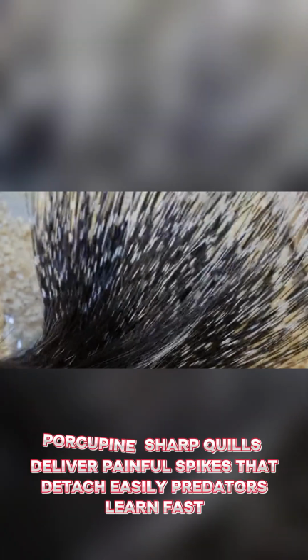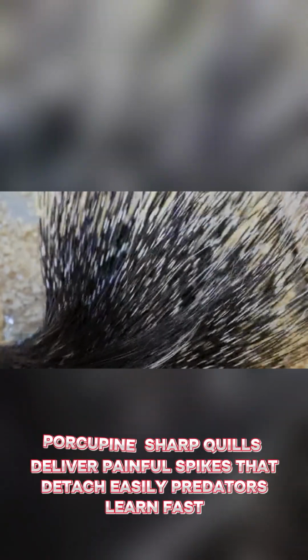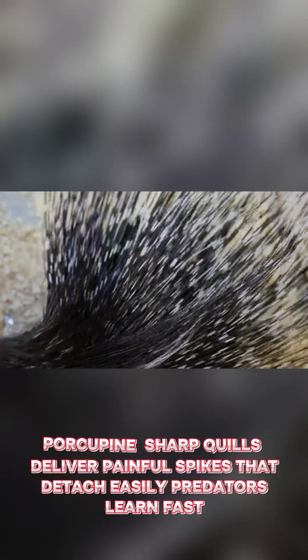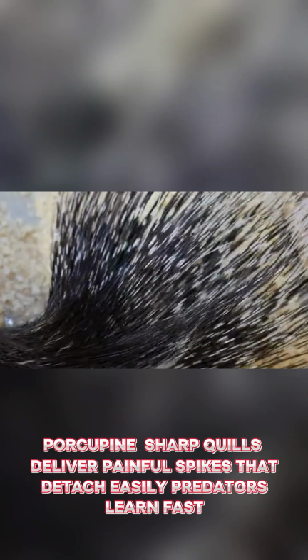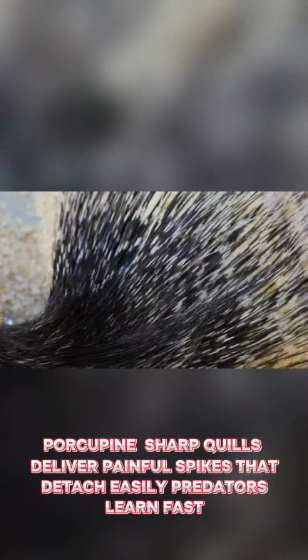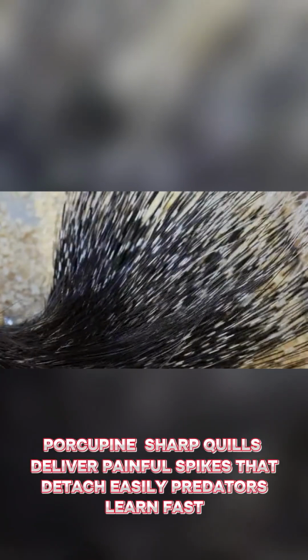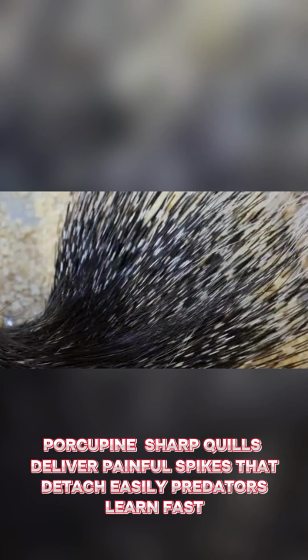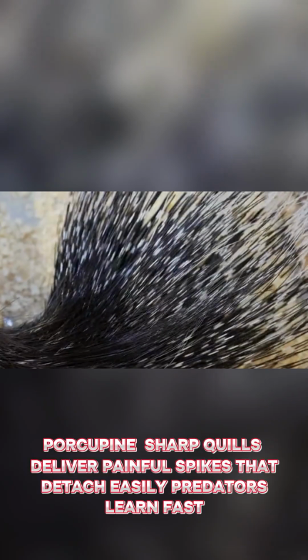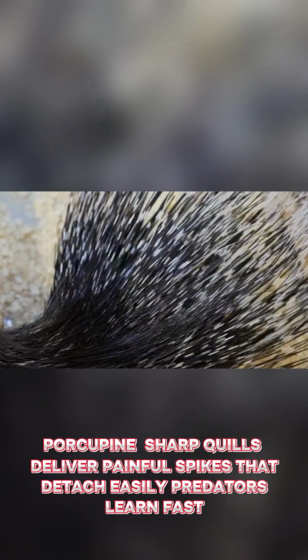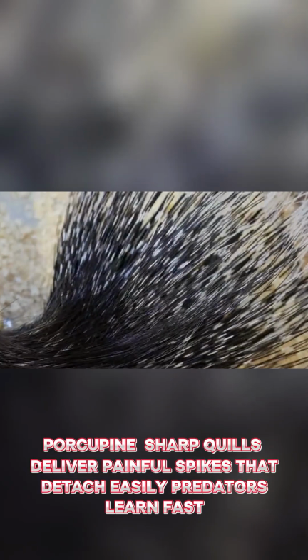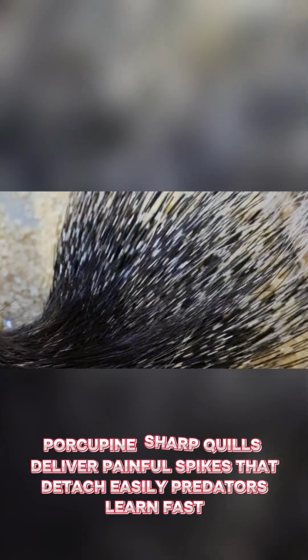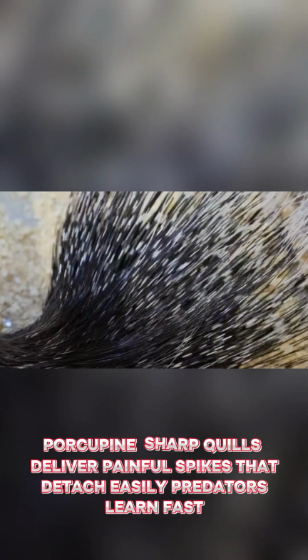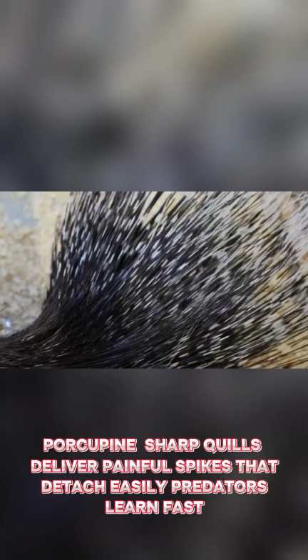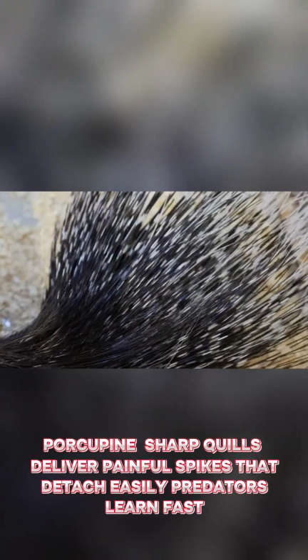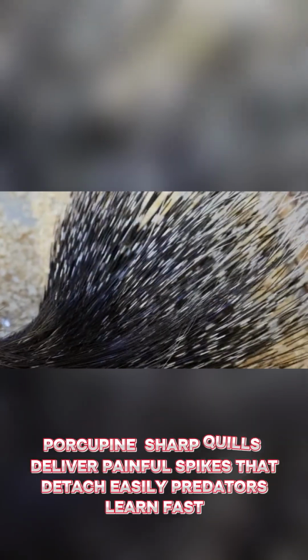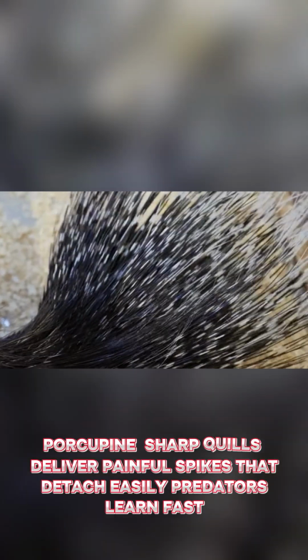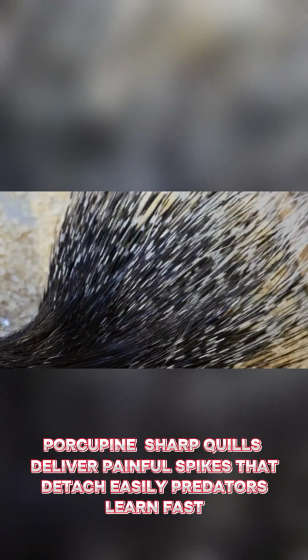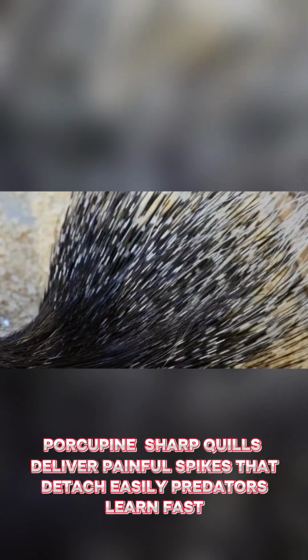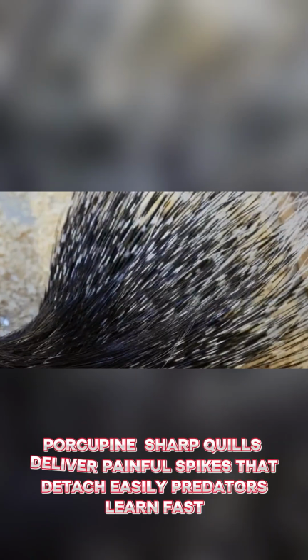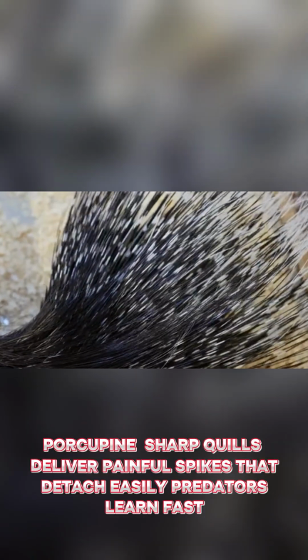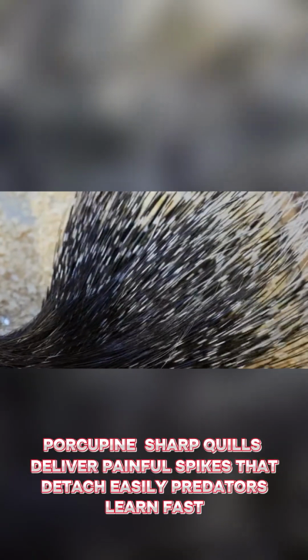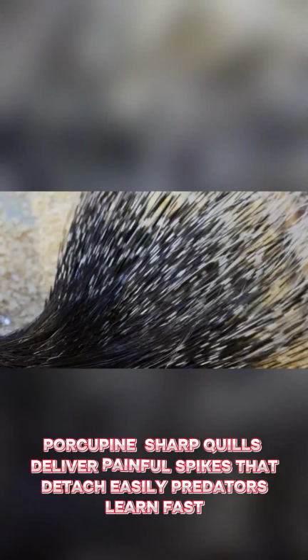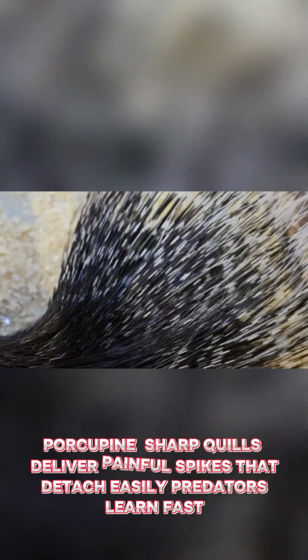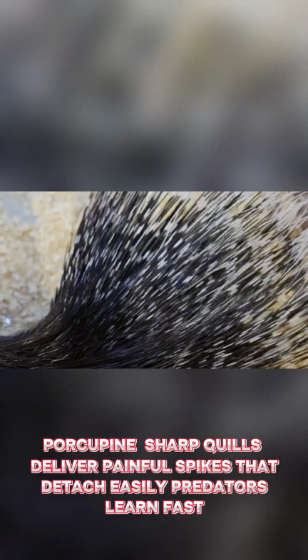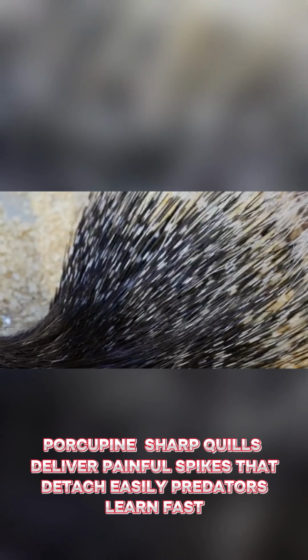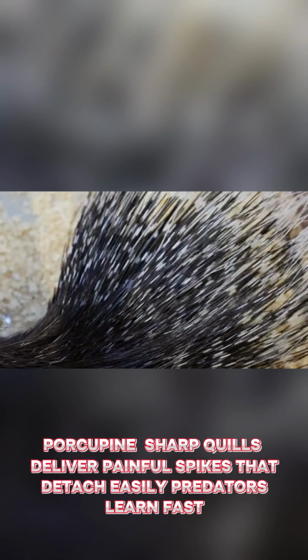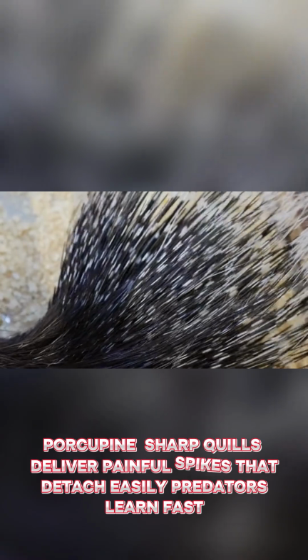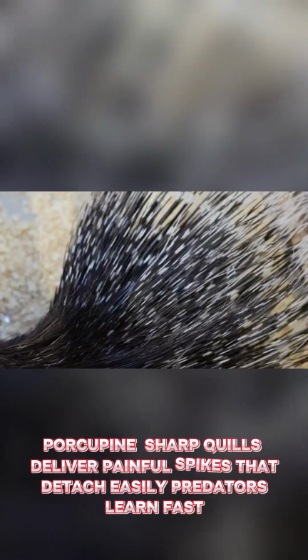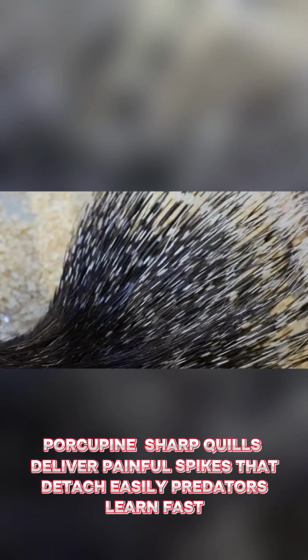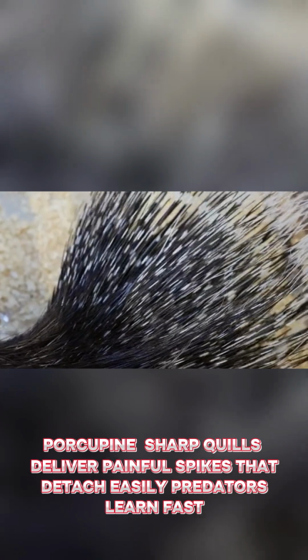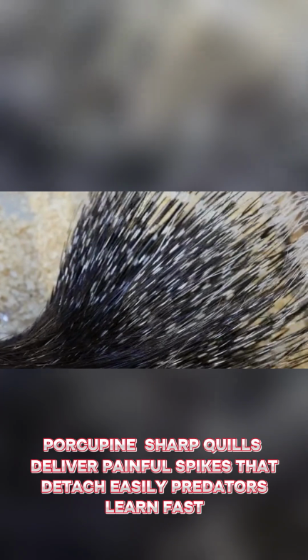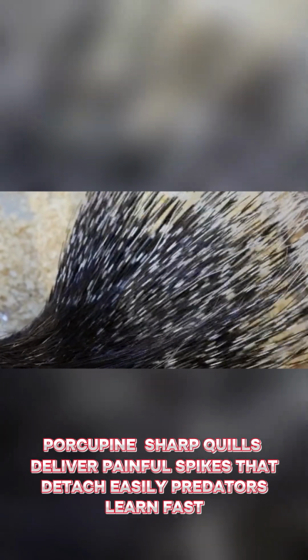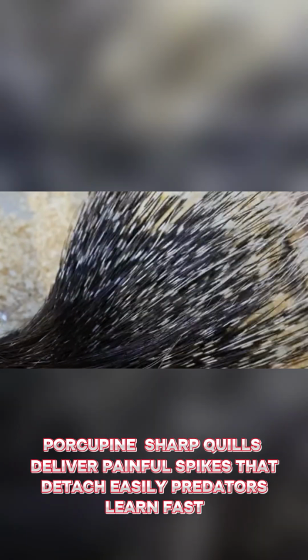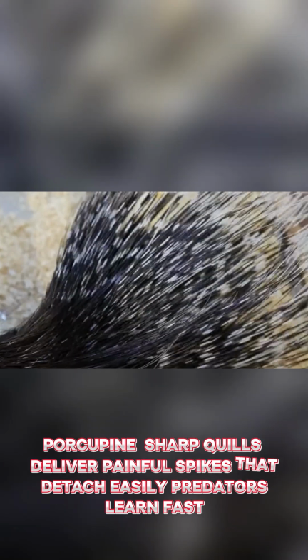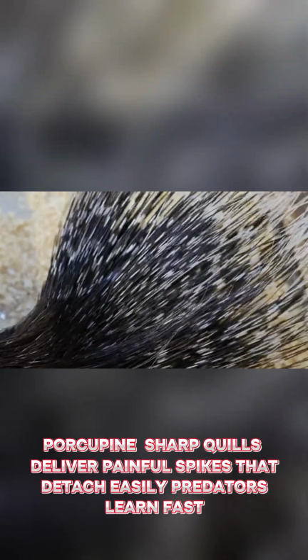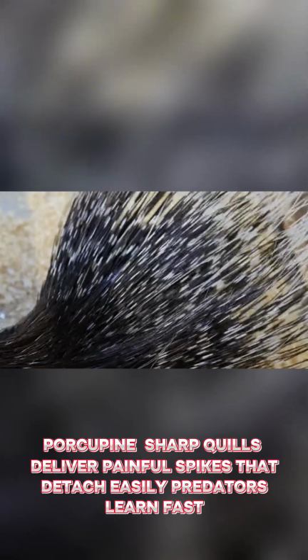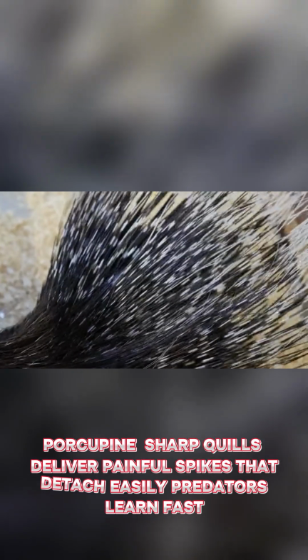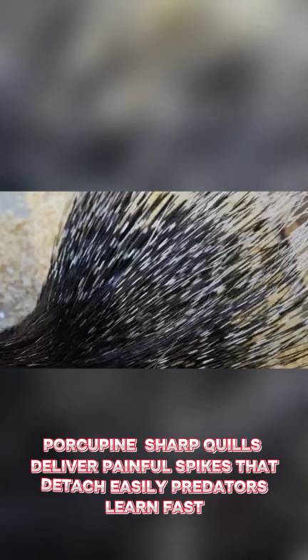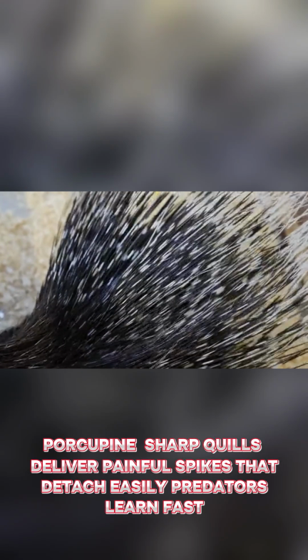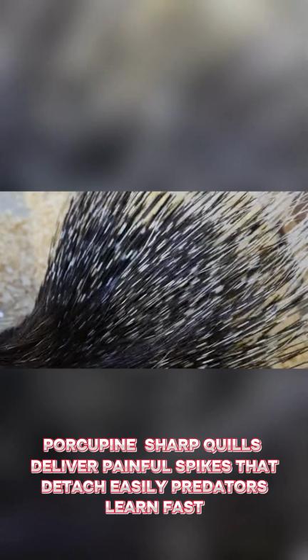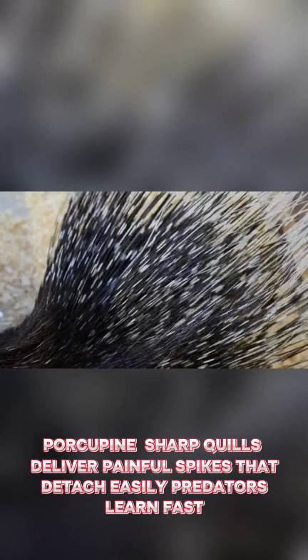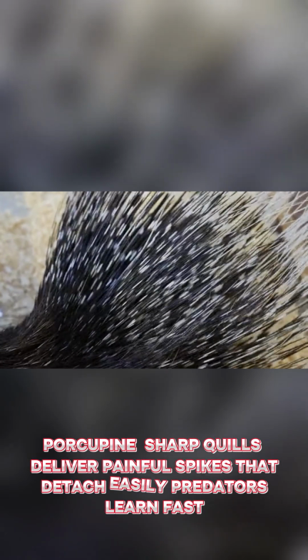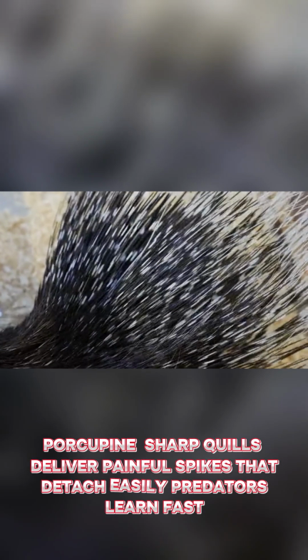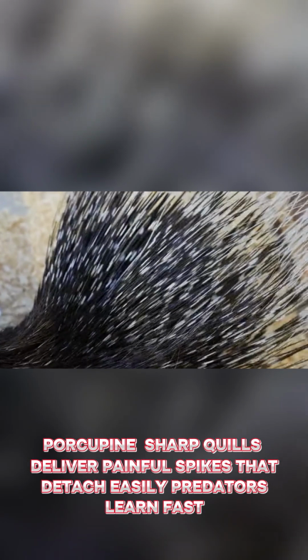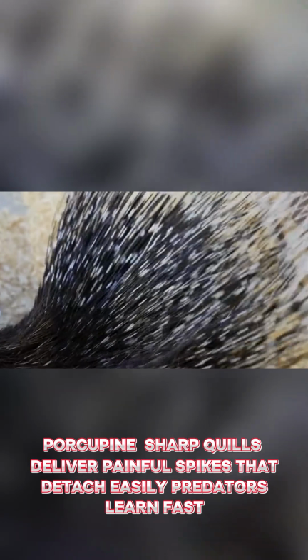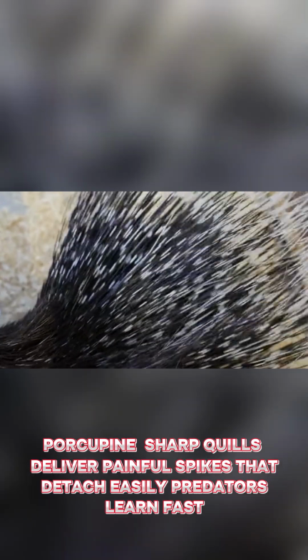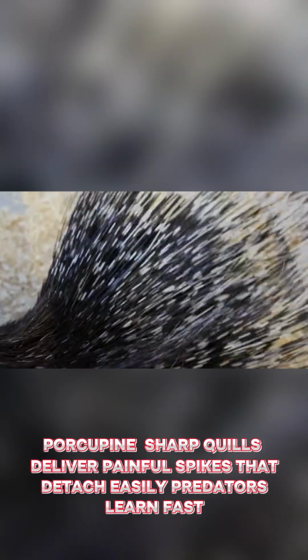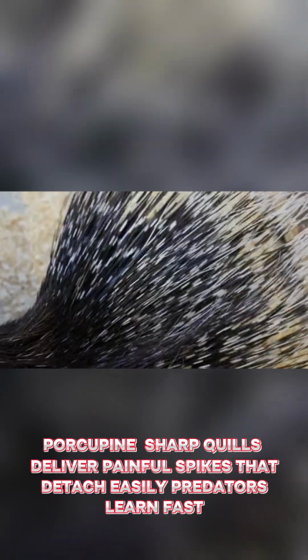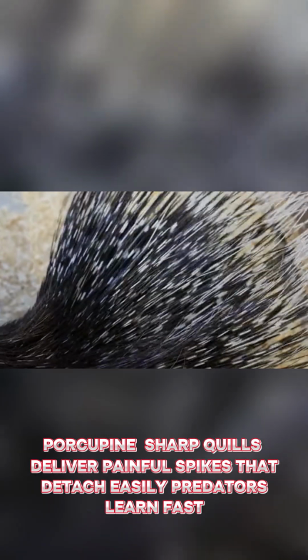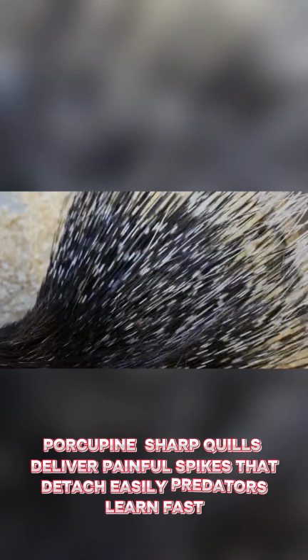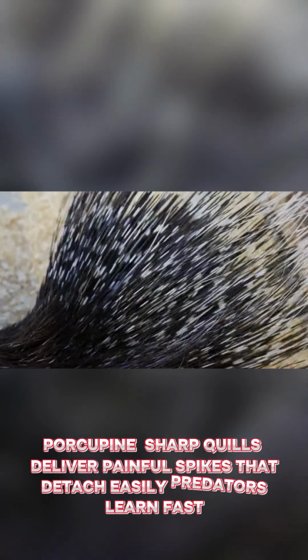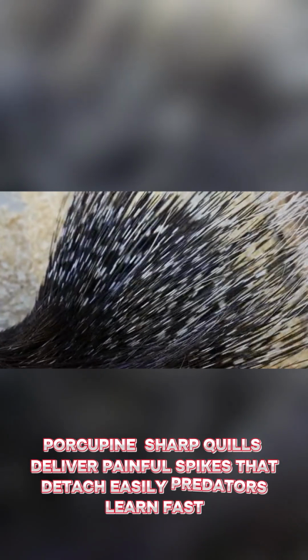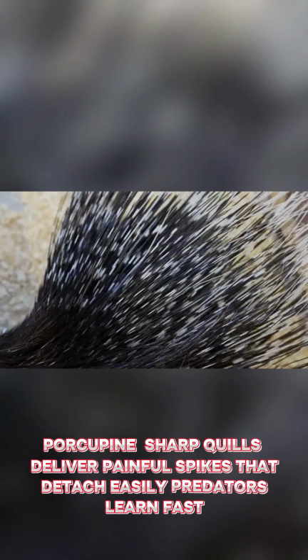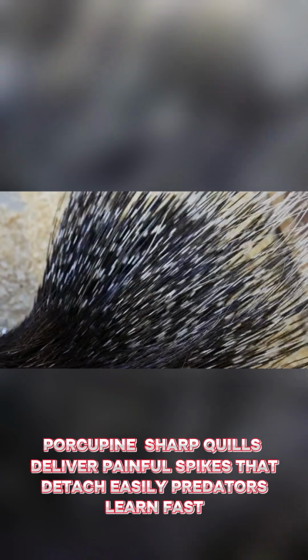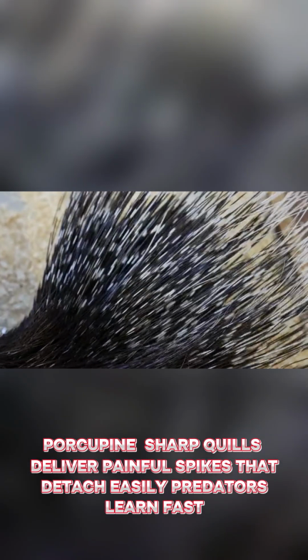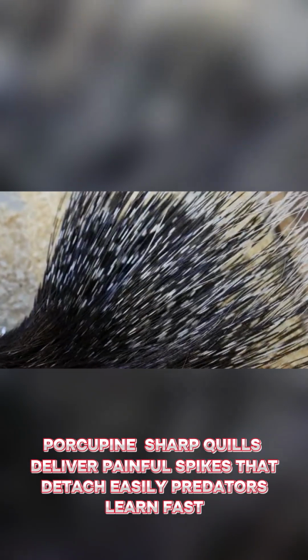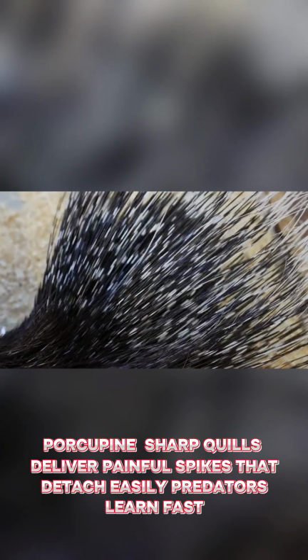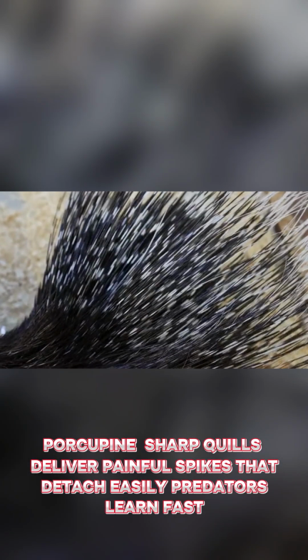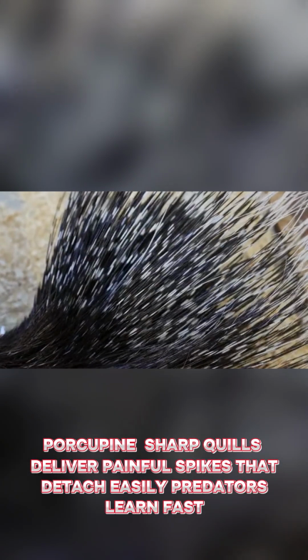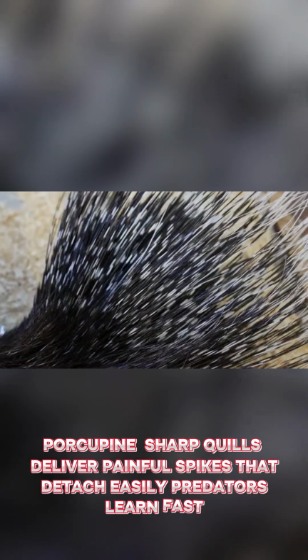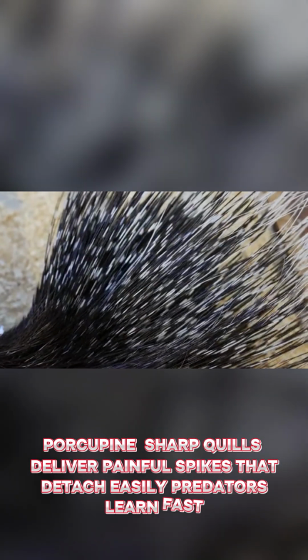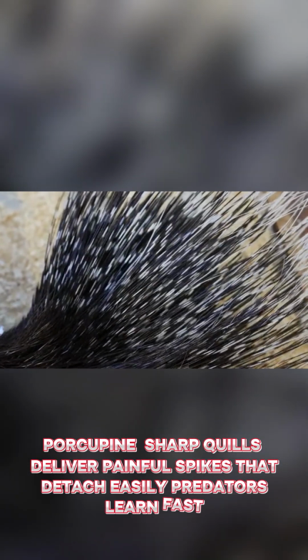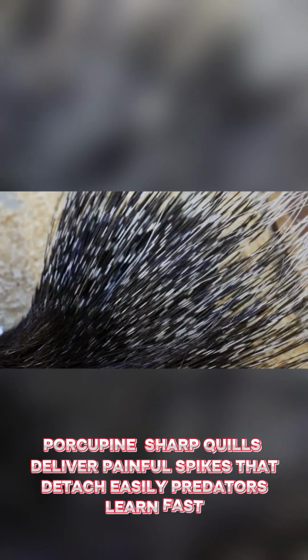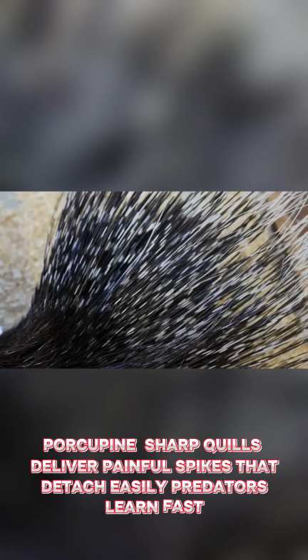Porcupine. Sharp quills deliver painful spikes that detach easily. Predators learn fast.